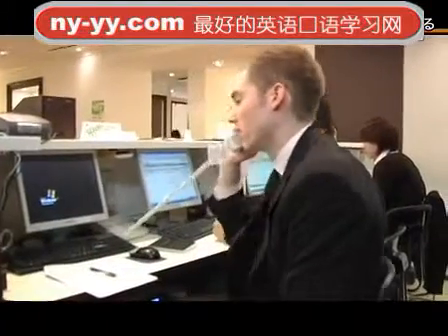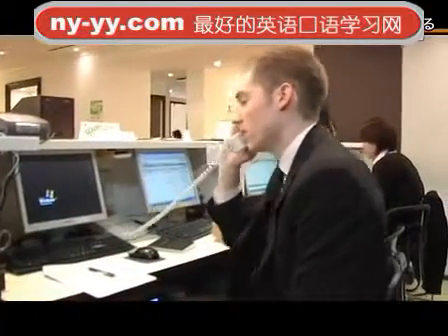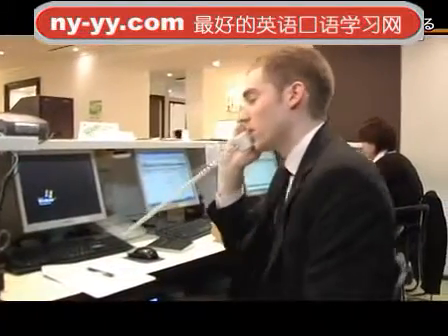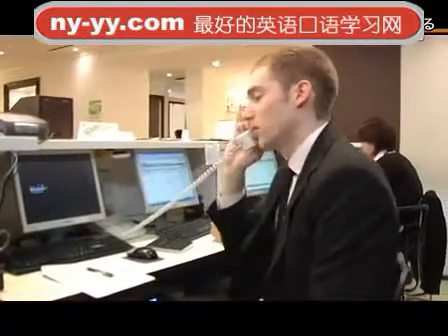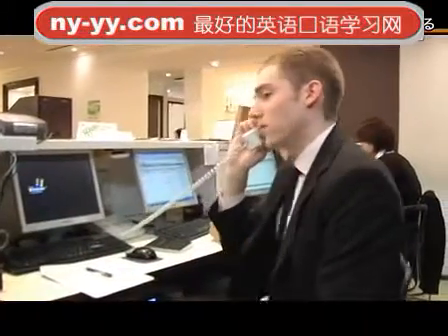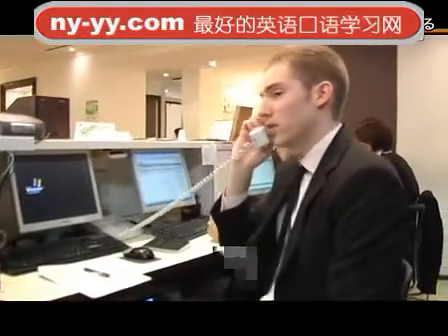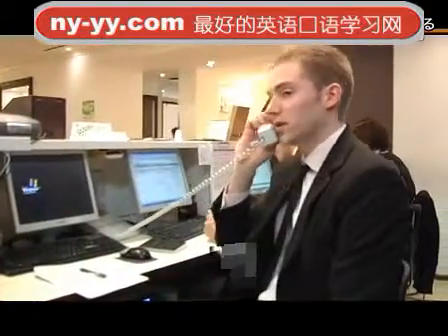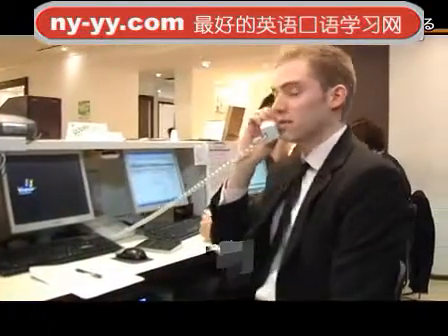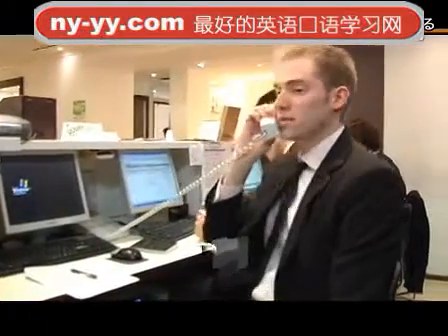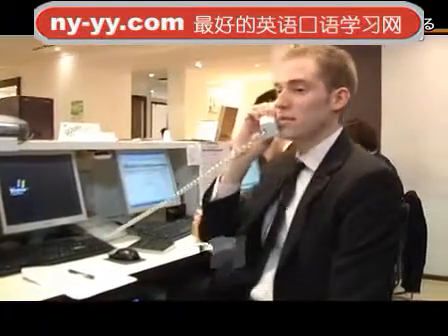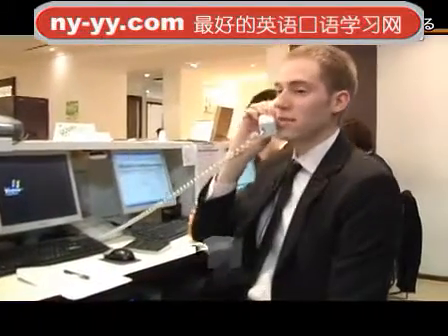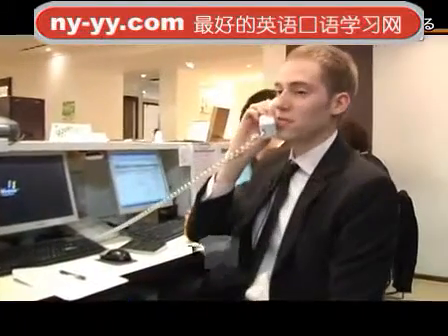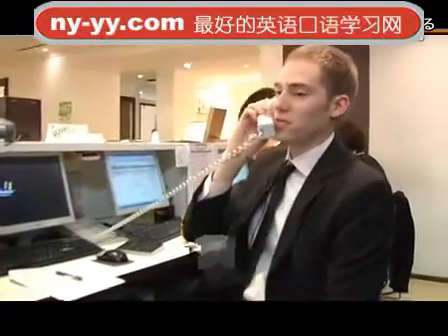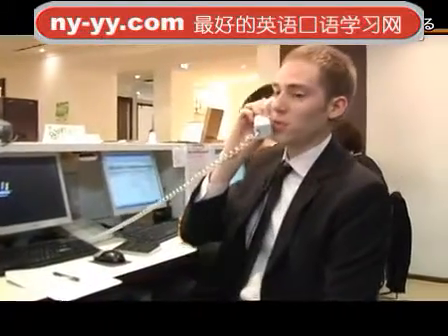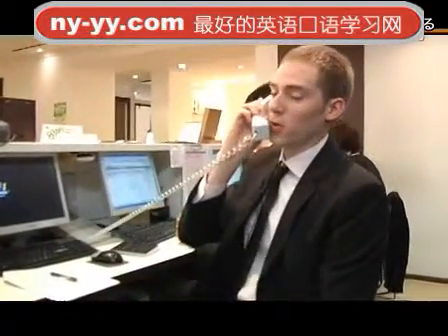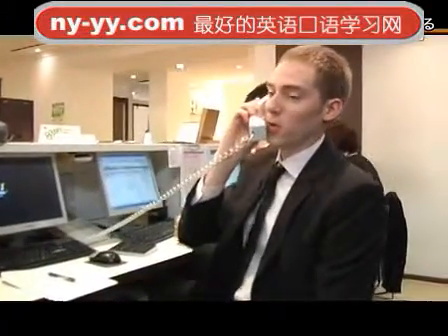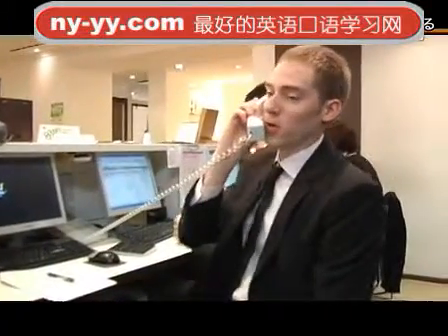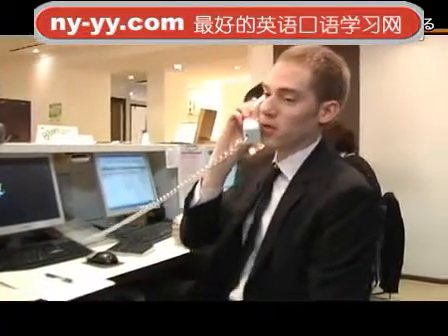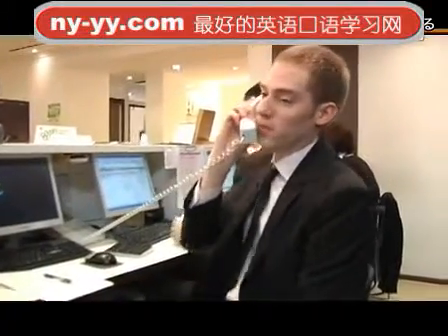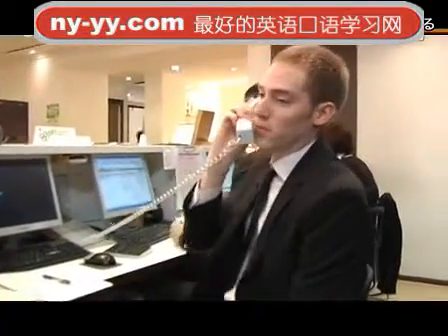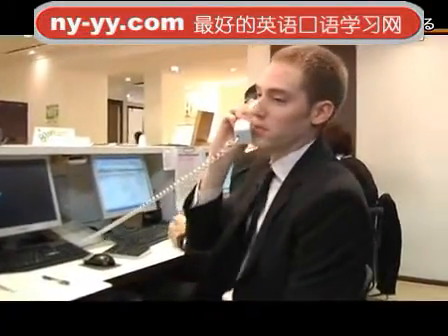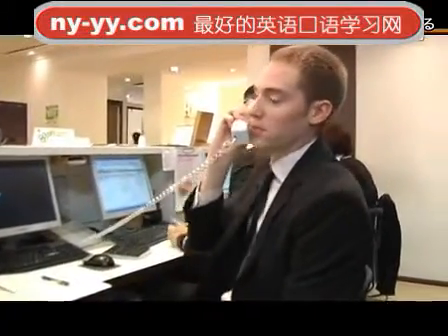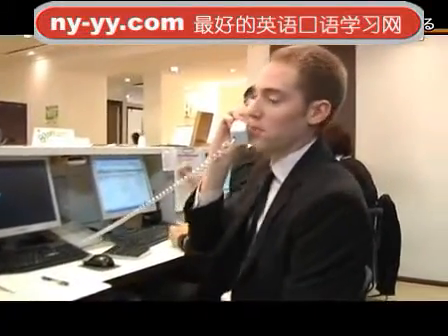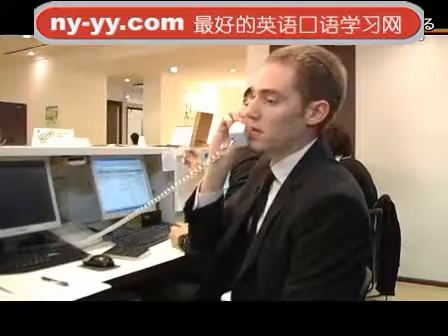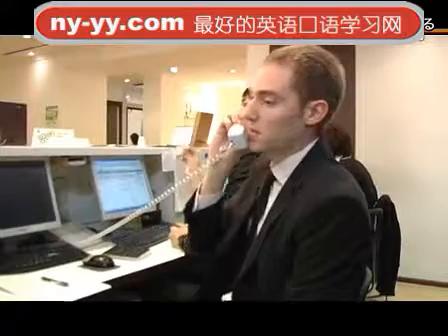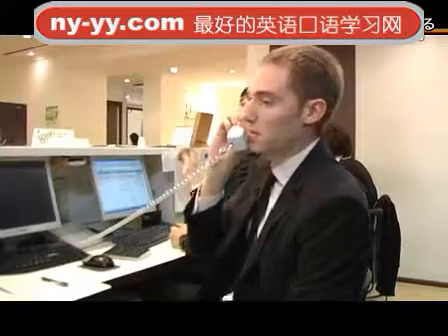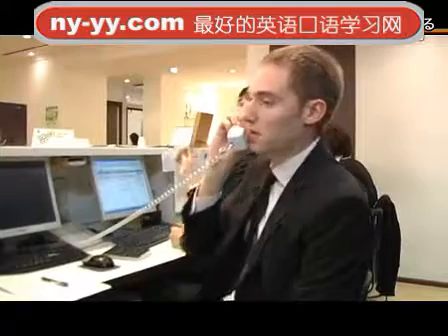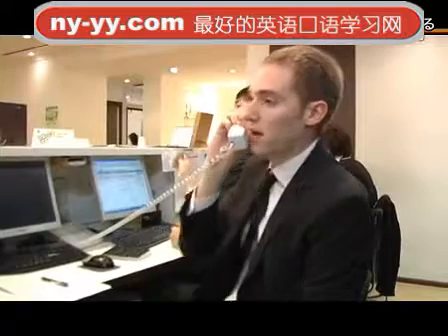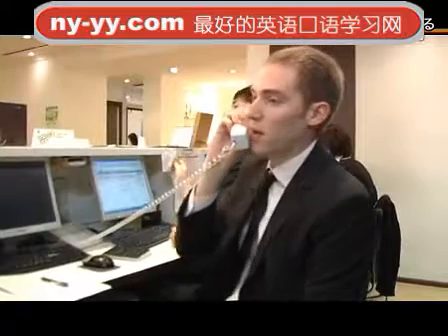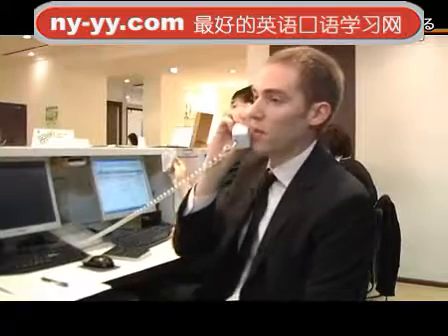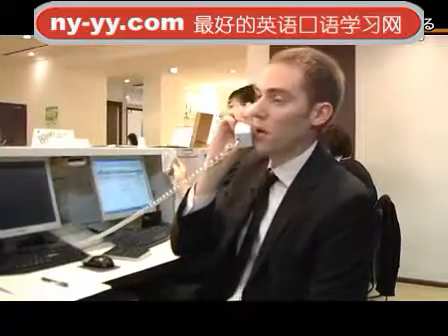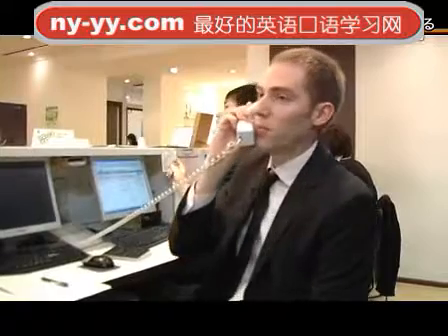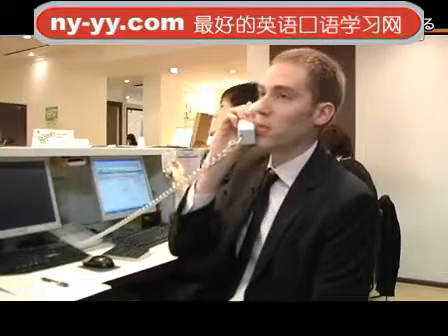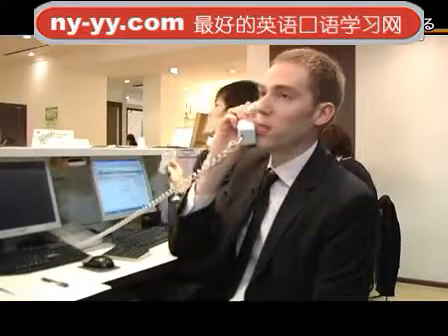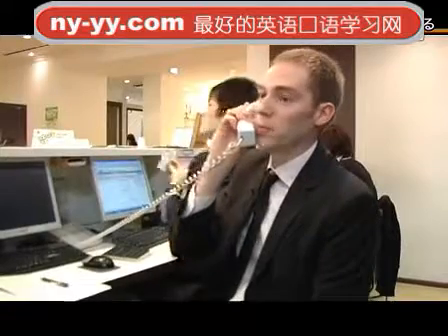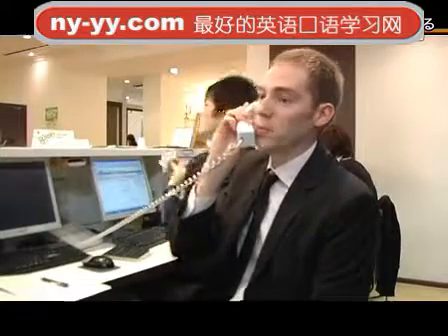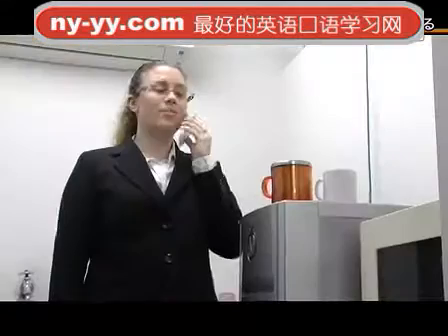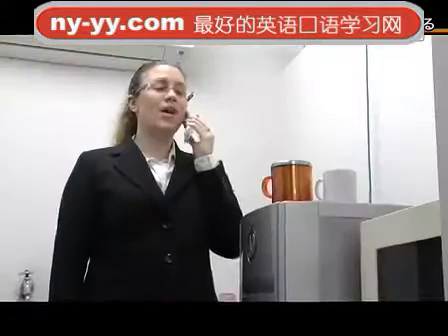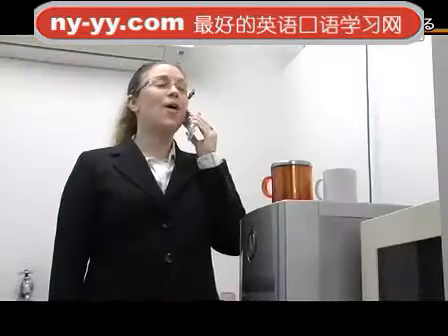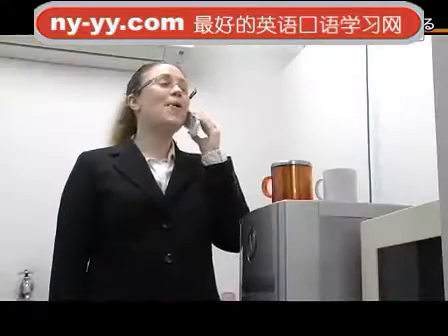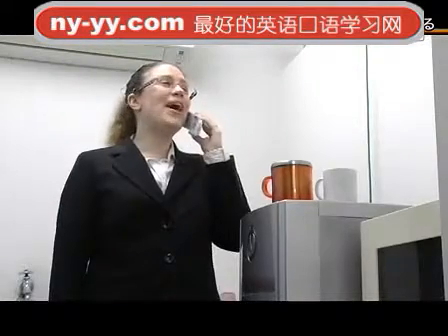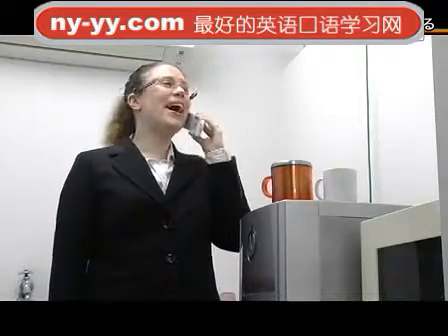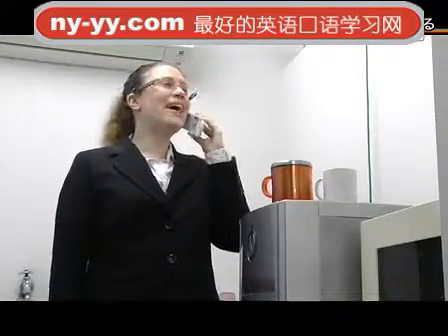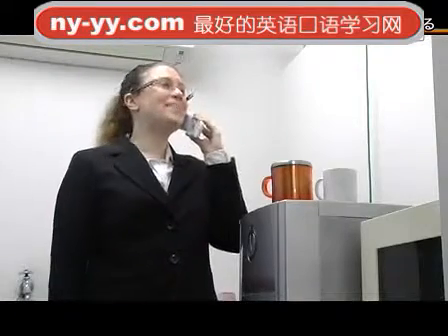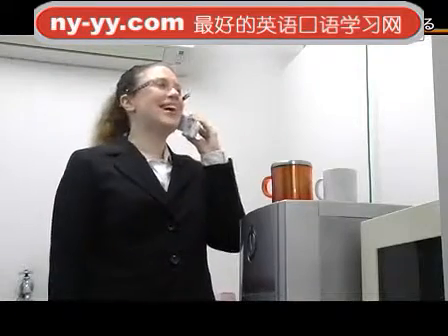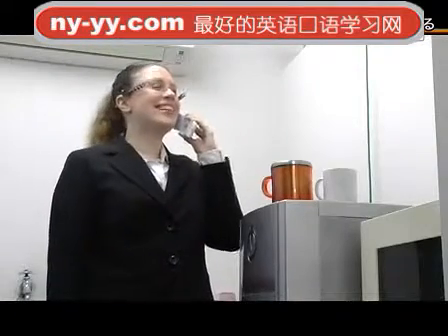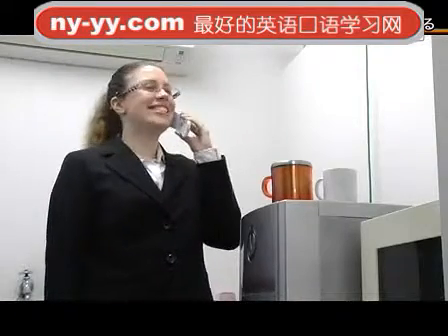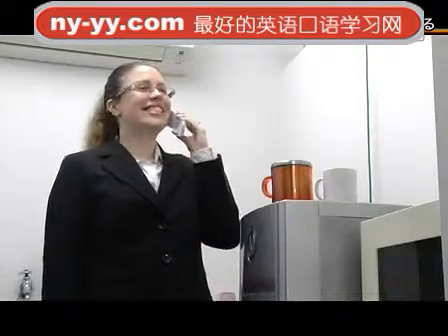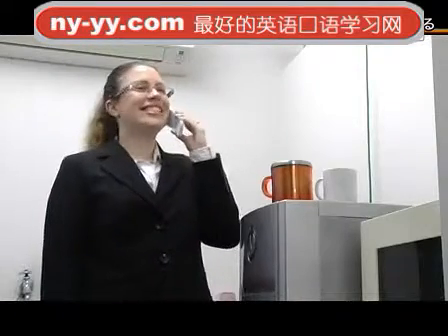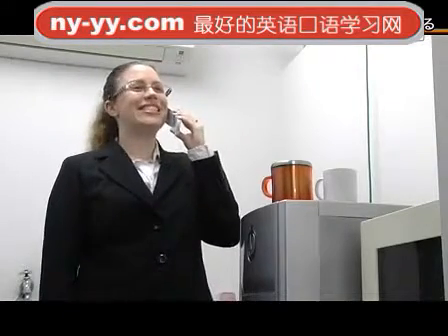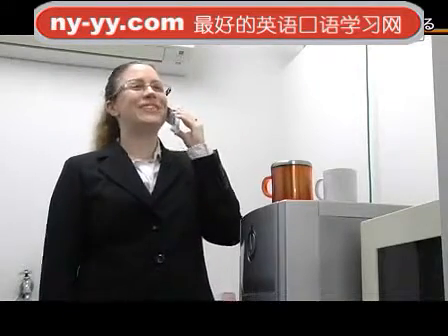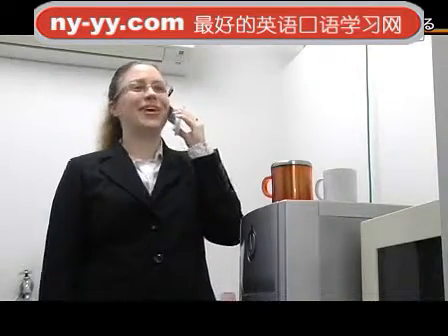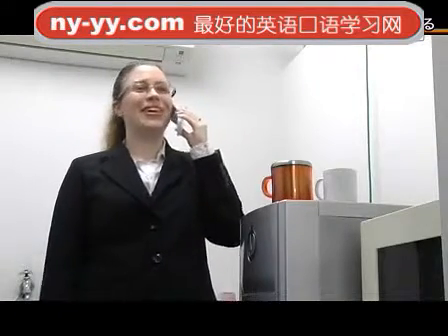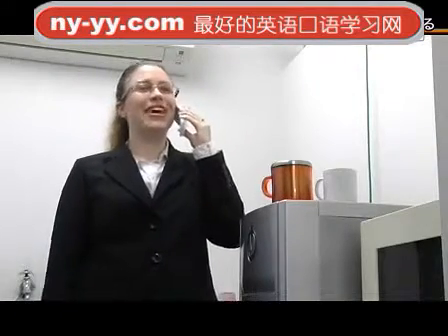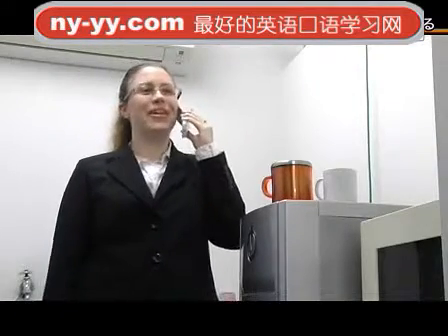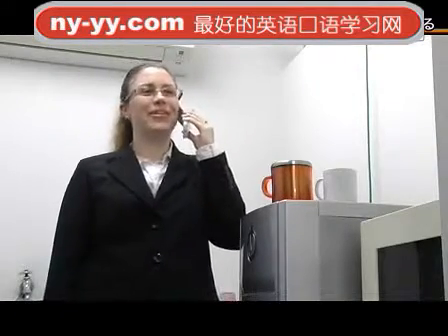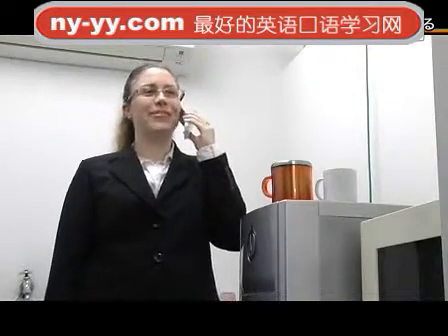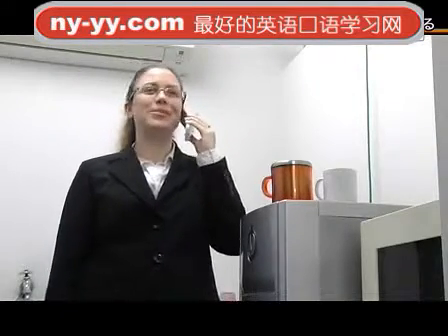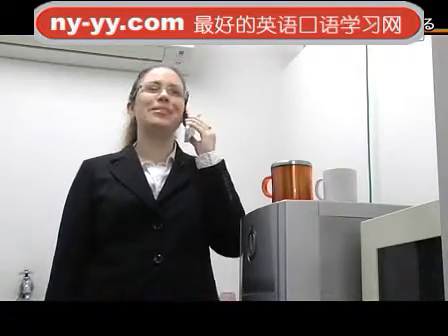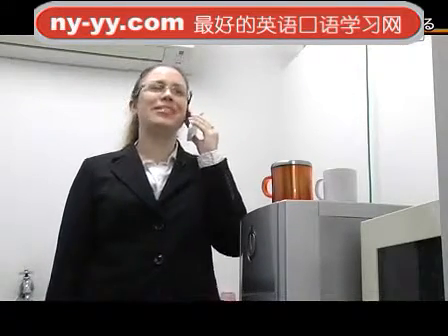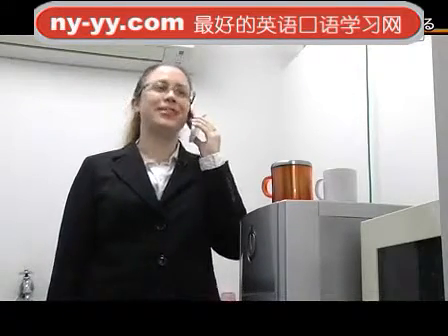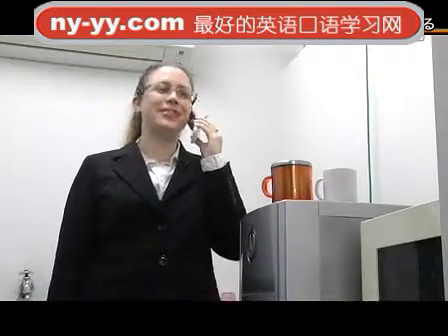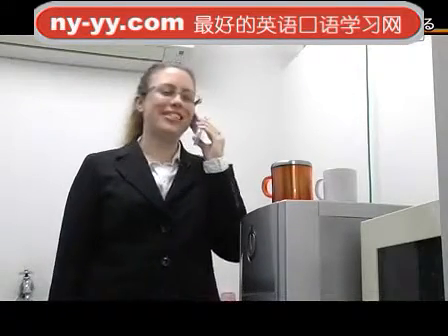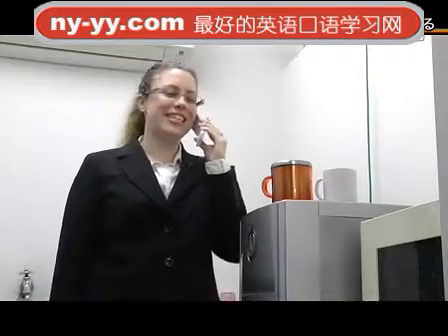Good morning, Davis Incorporated. This is Max speaking. How may I help you? Hi Max, this is Yvonne calling from Smith Services.